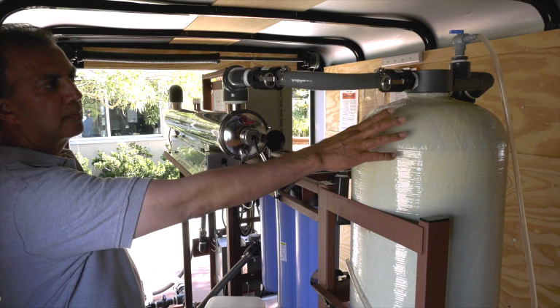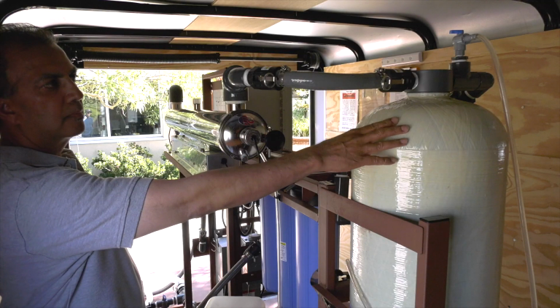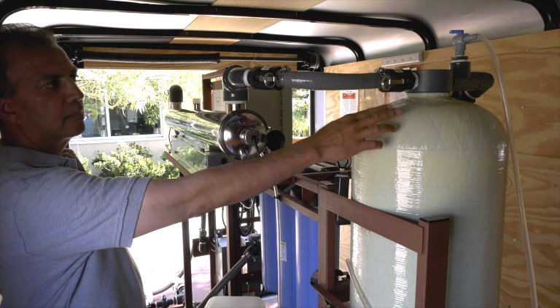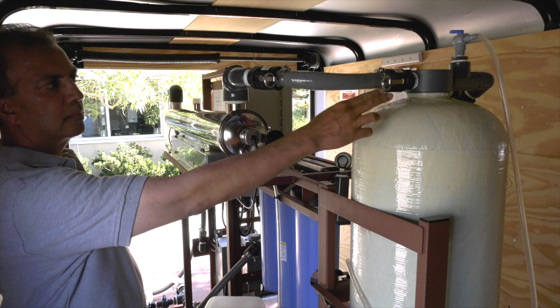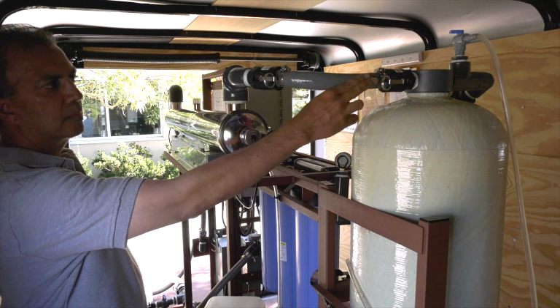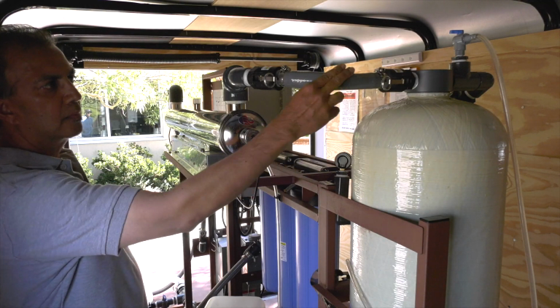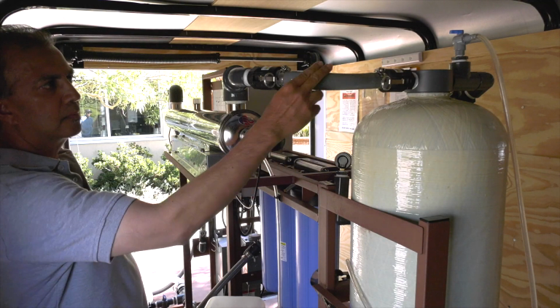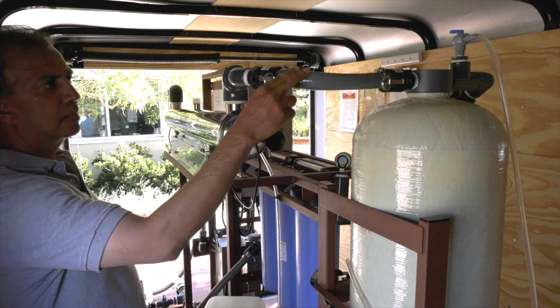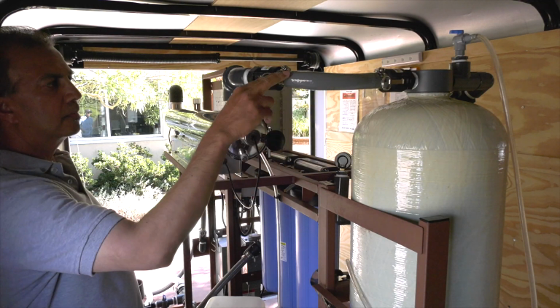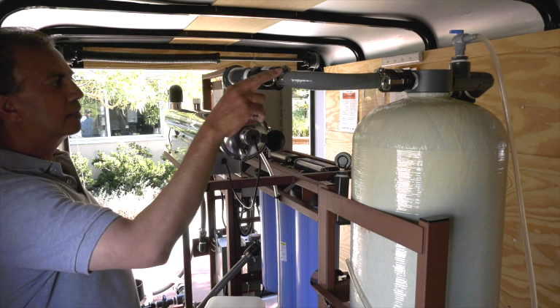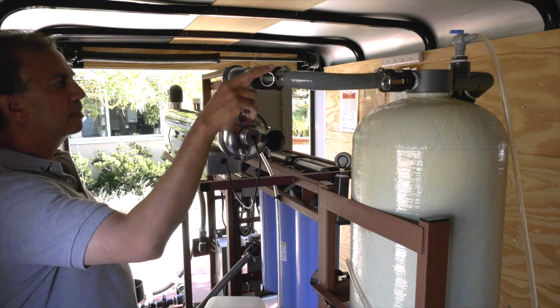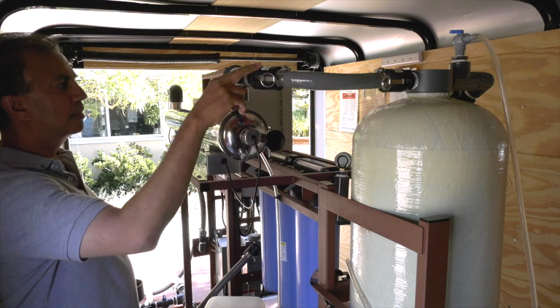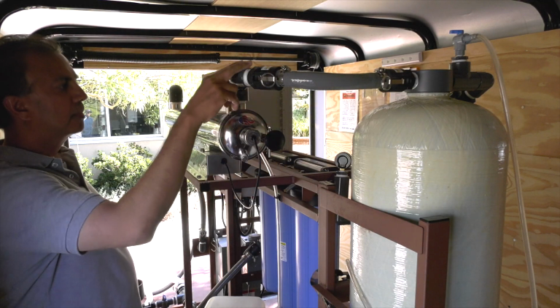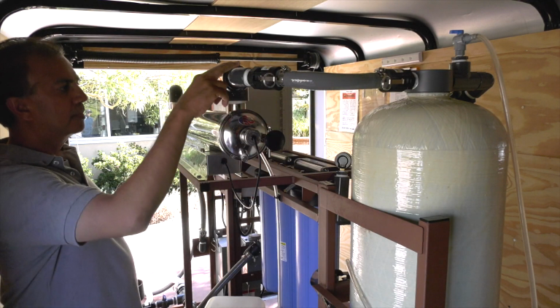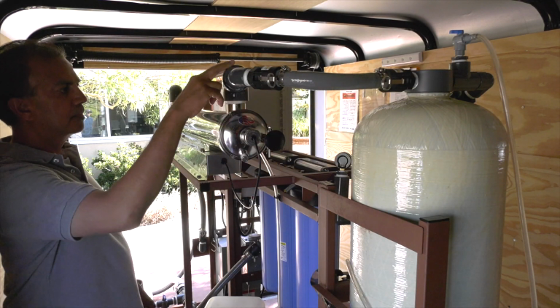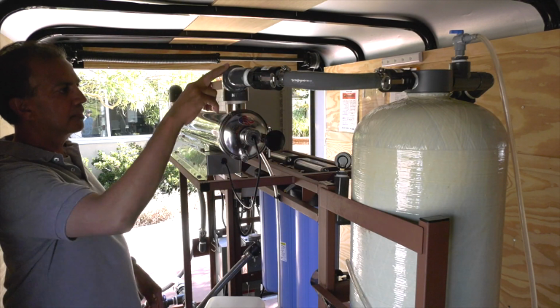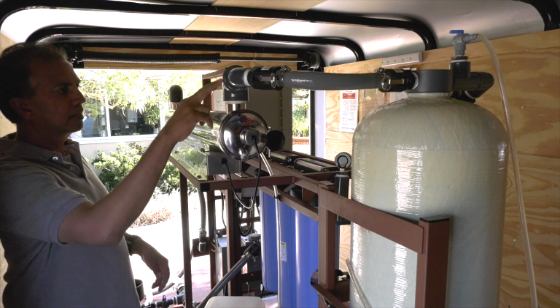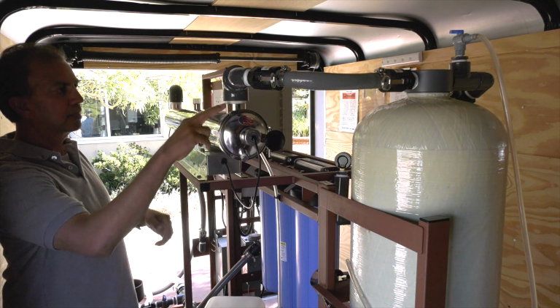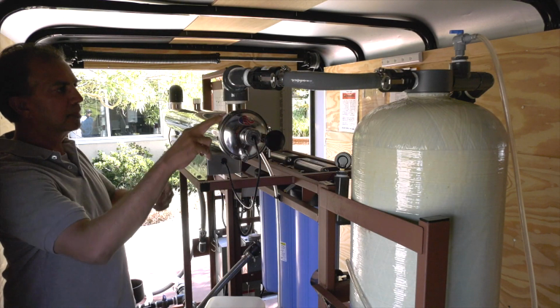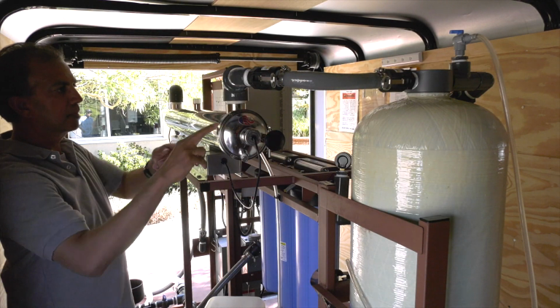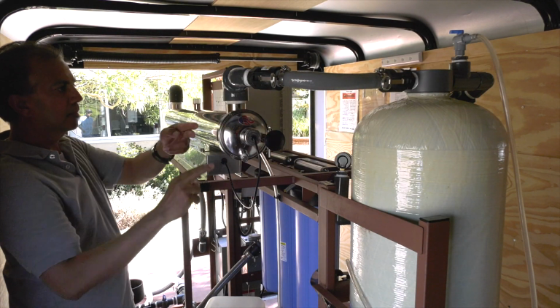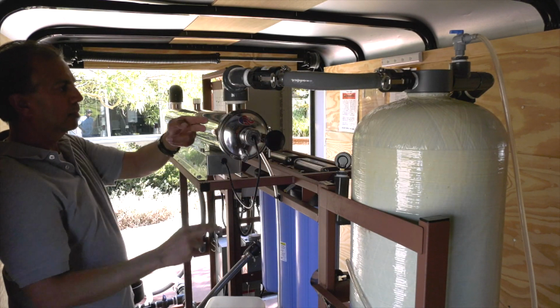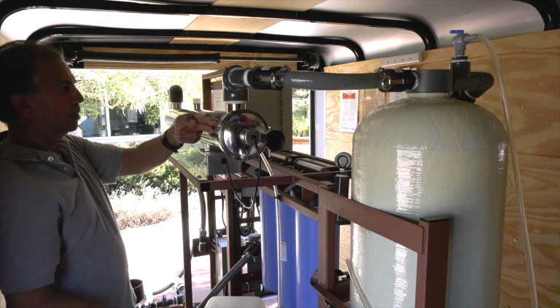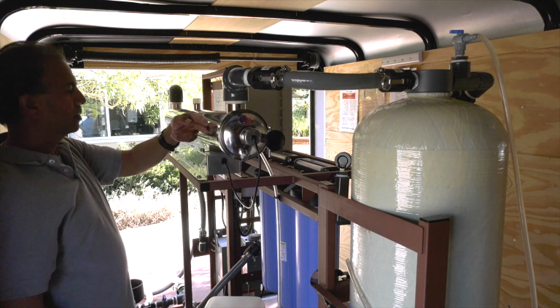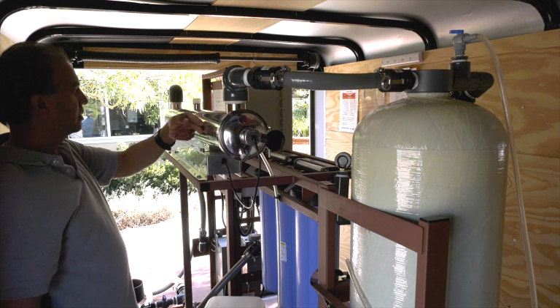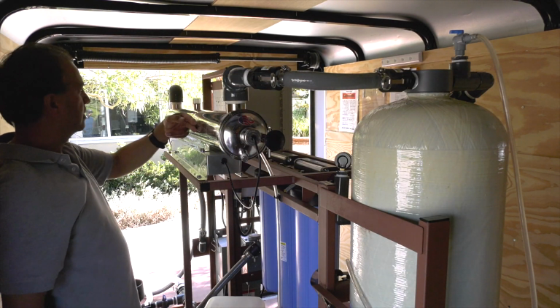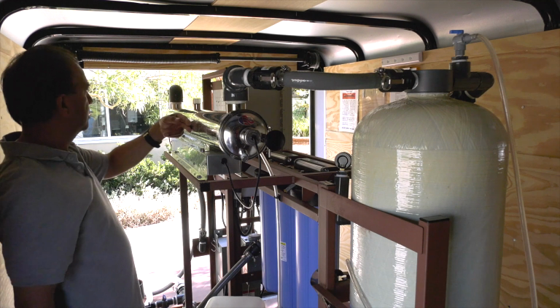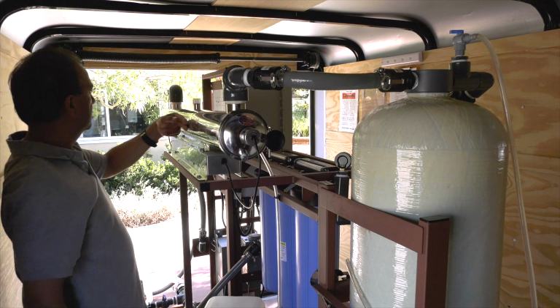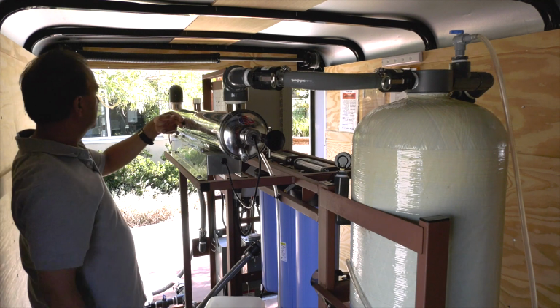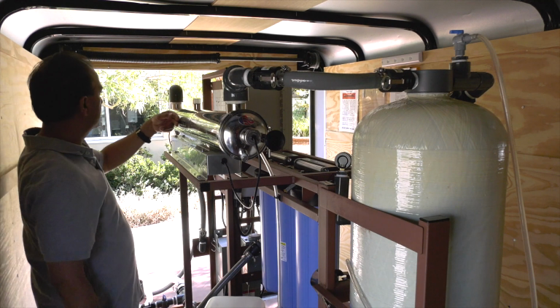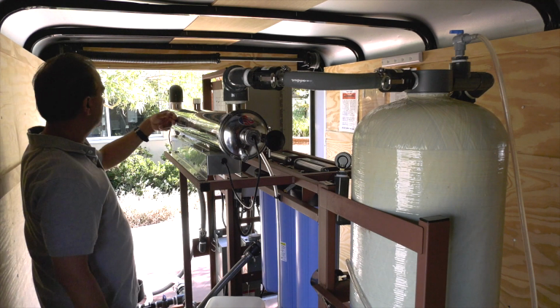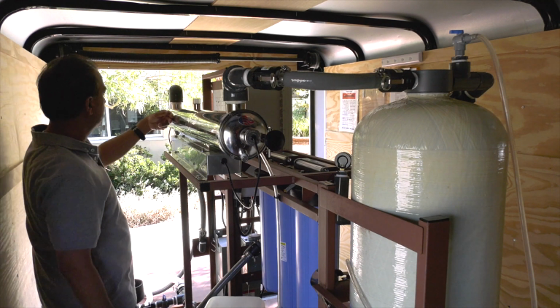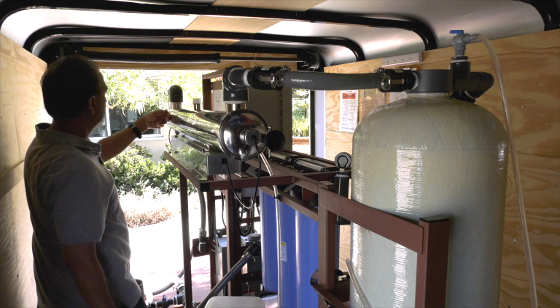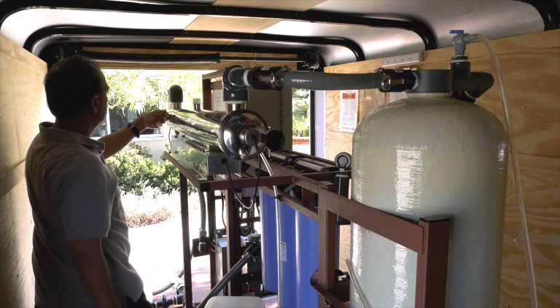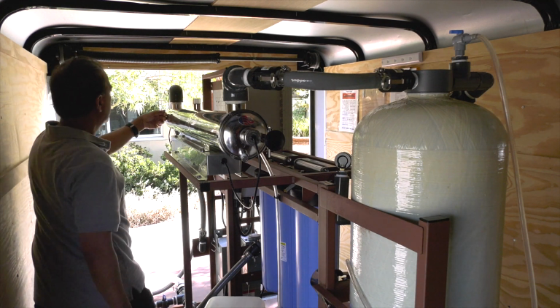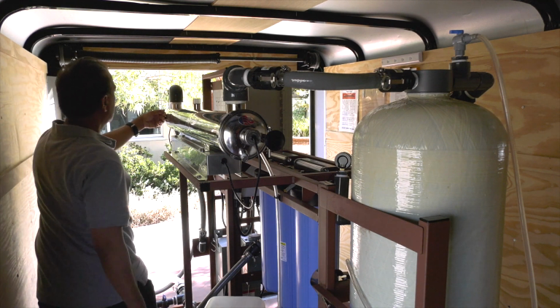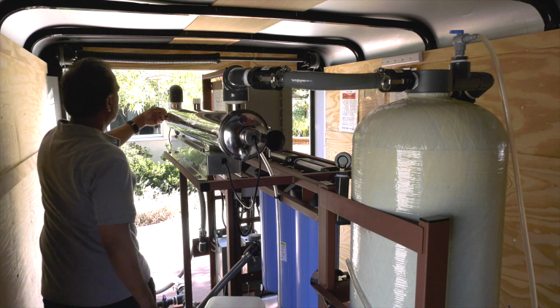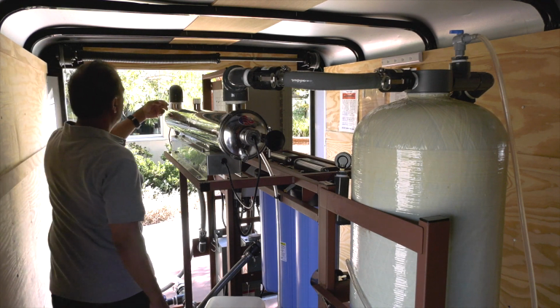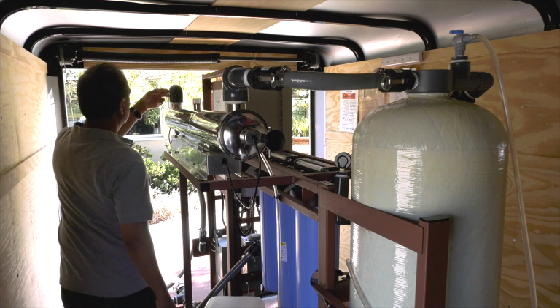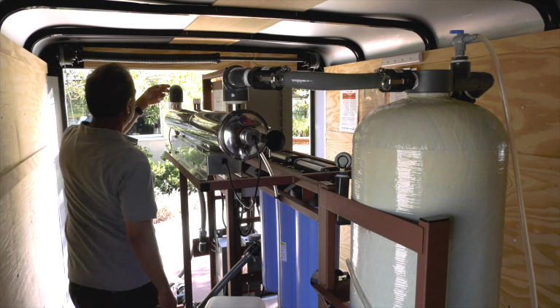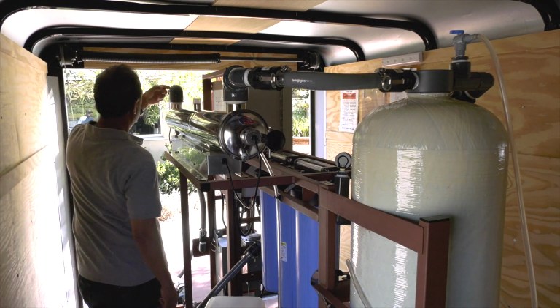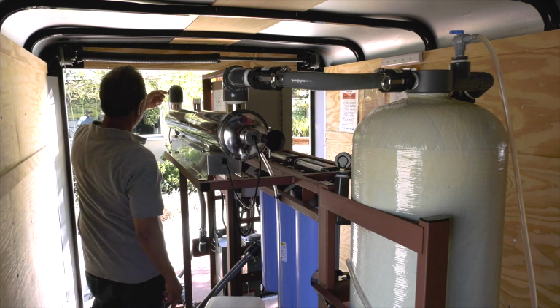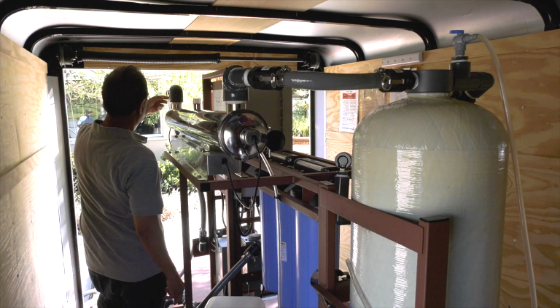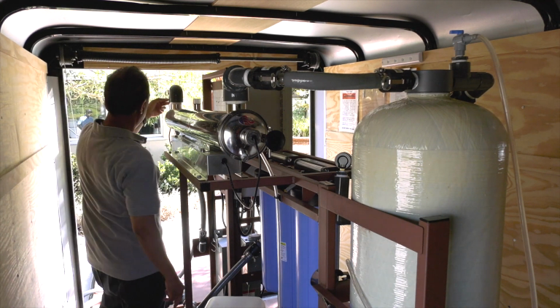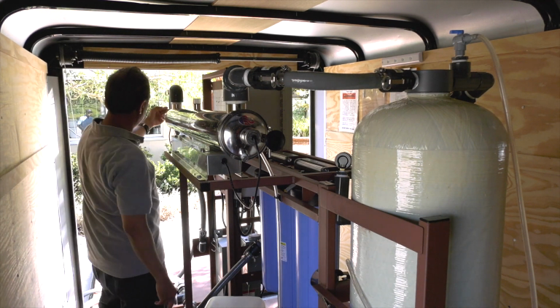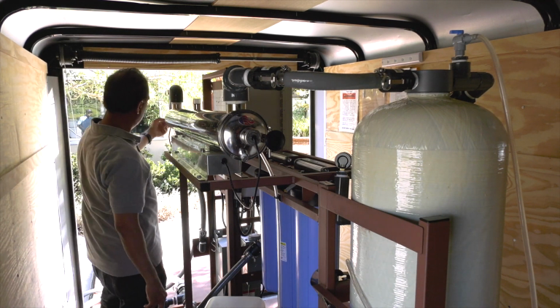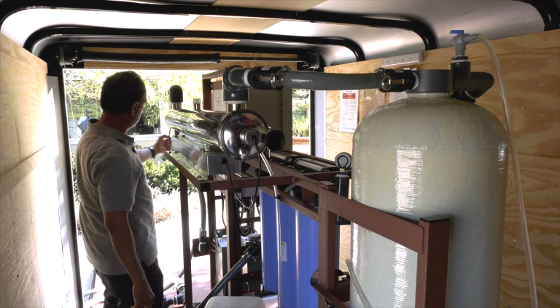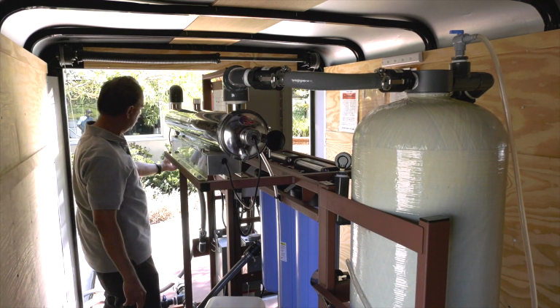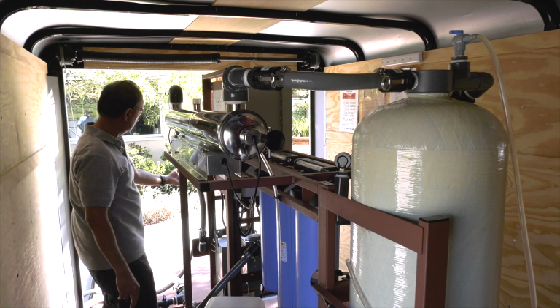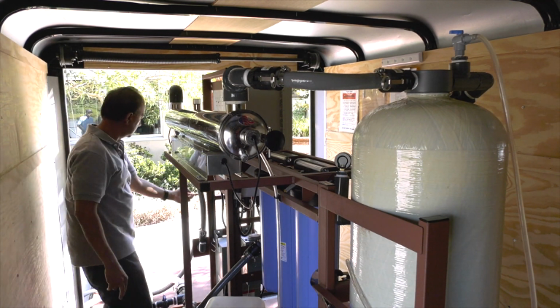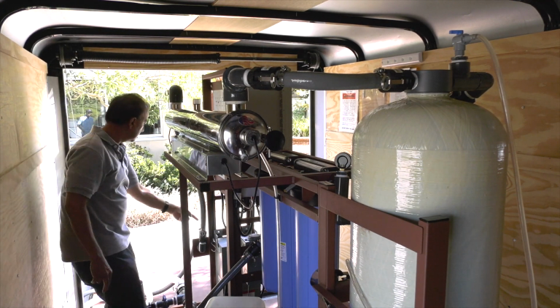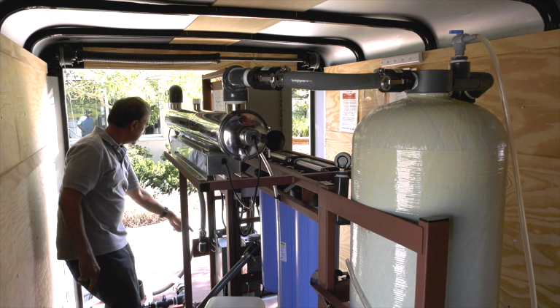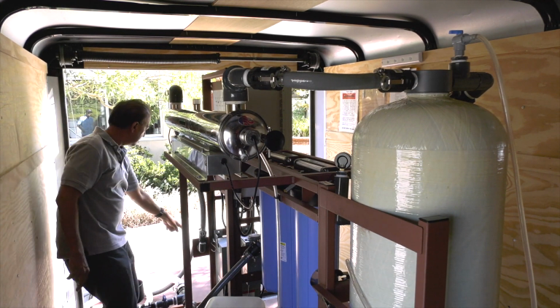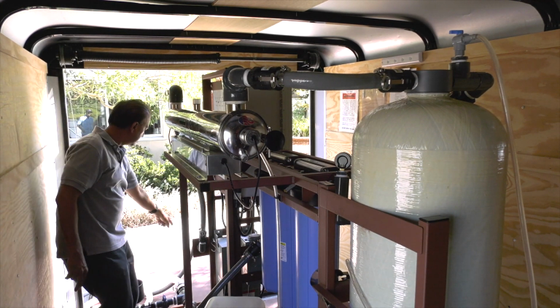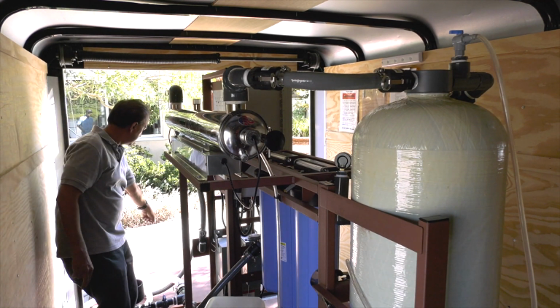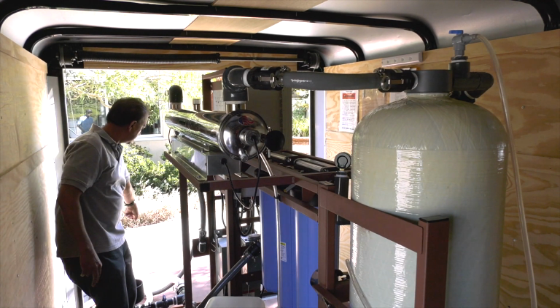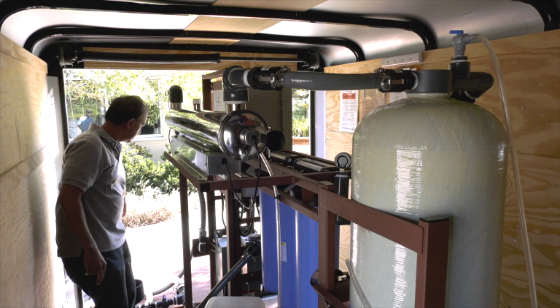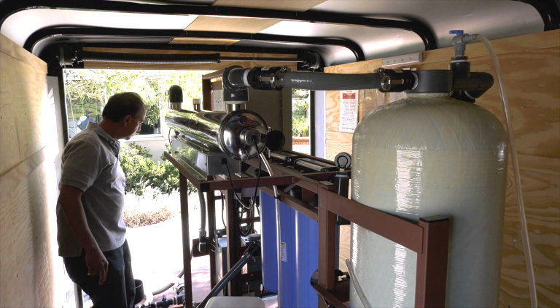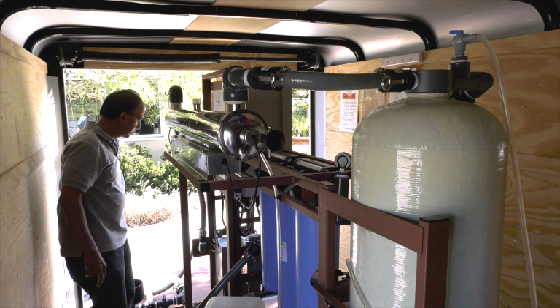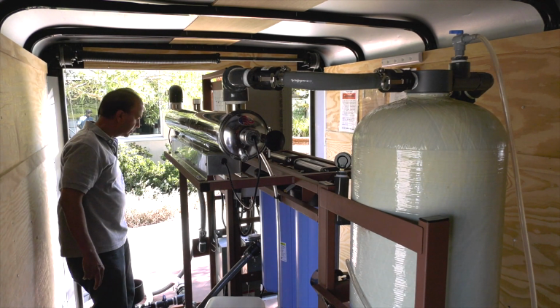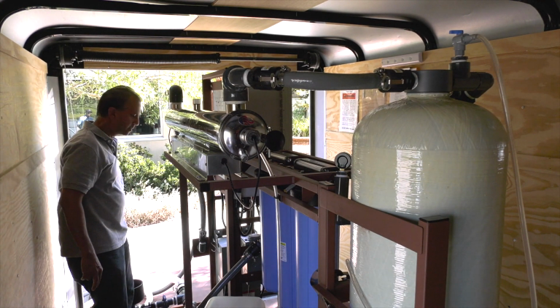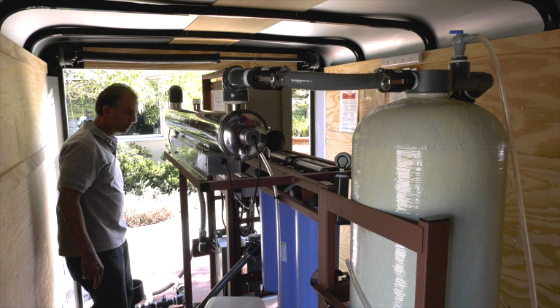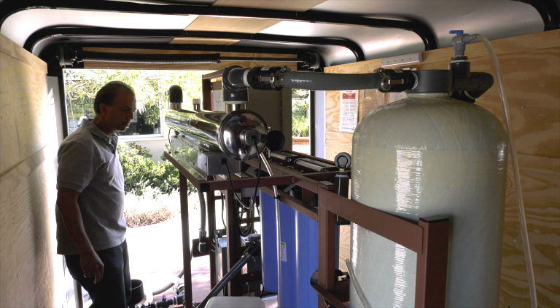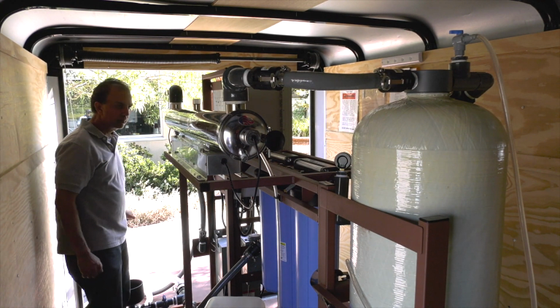Water will flow from the filters to the UV lamp module where it will be disinfected and then discharged for clean drinking water.